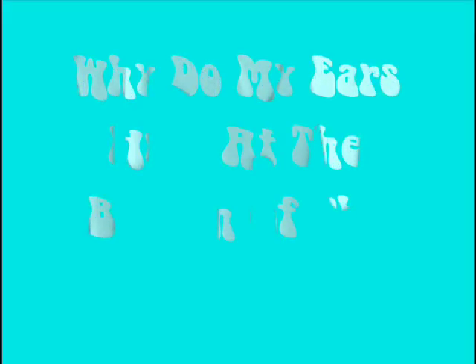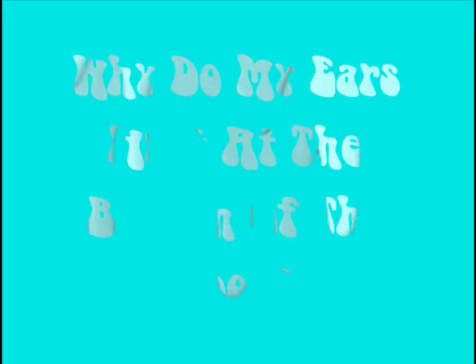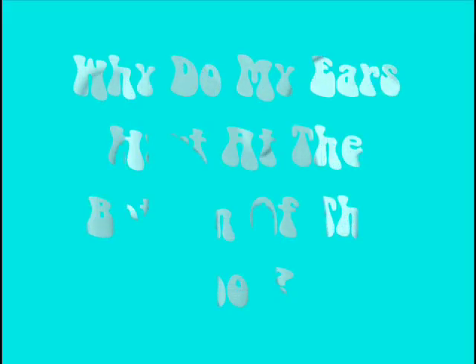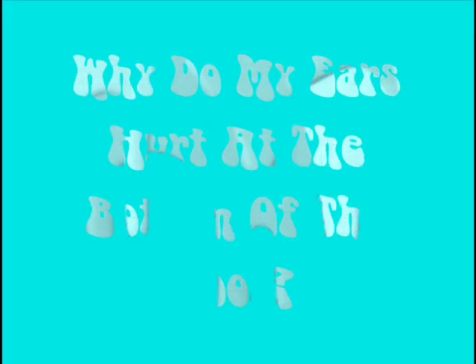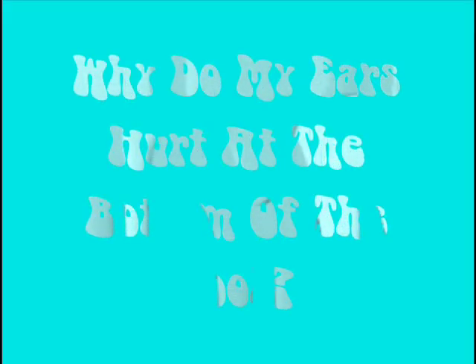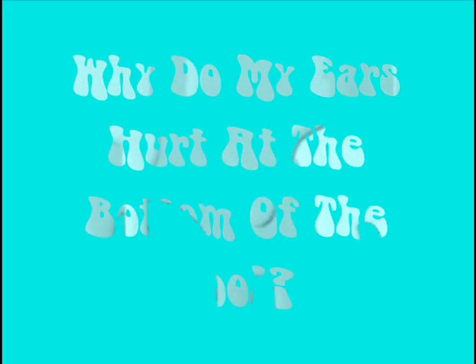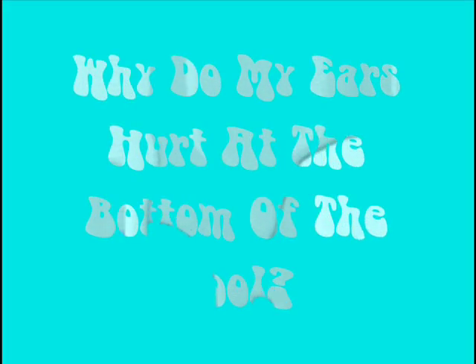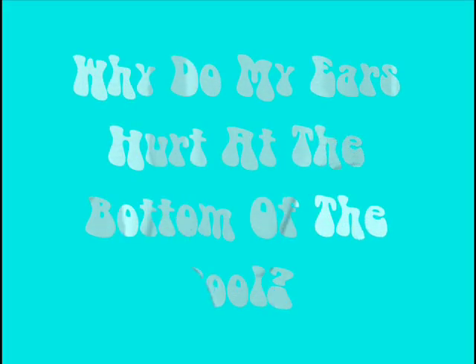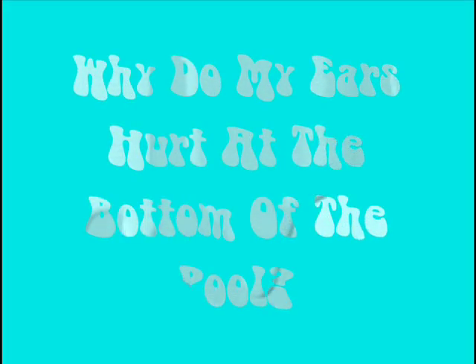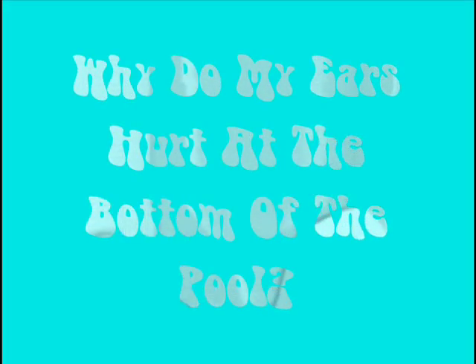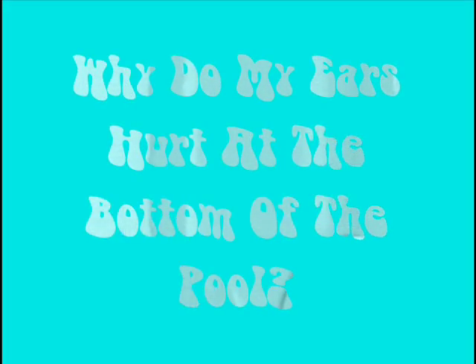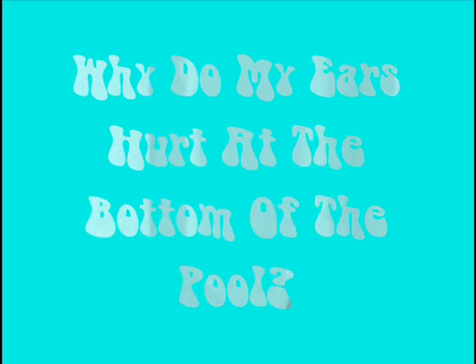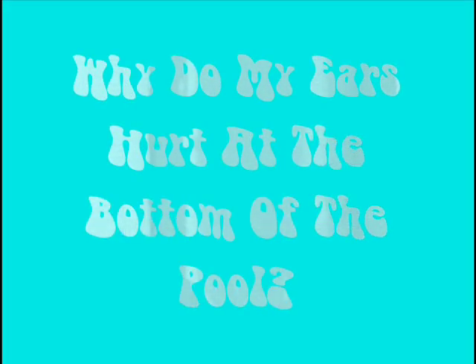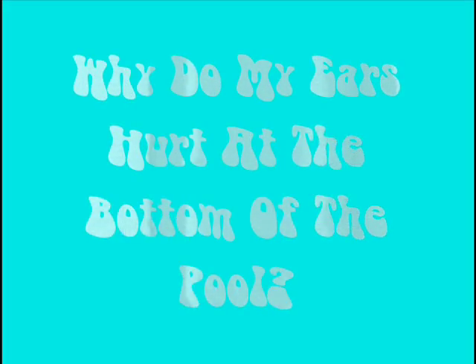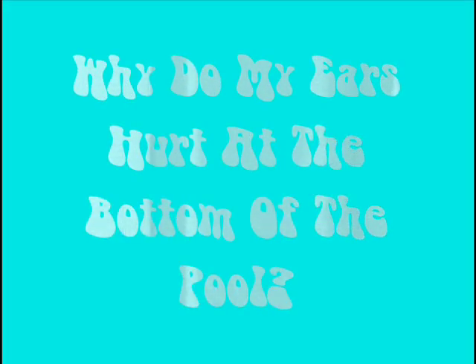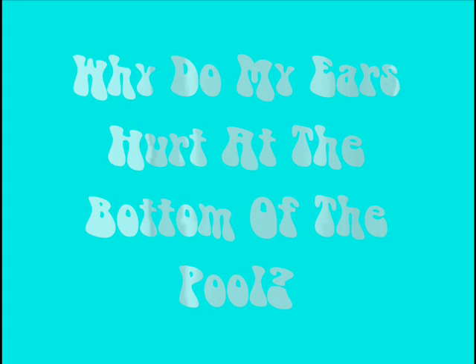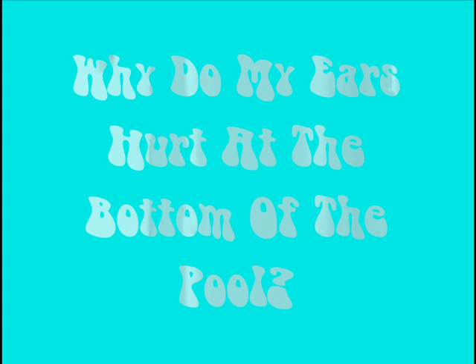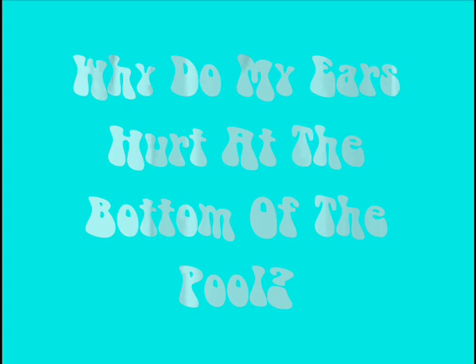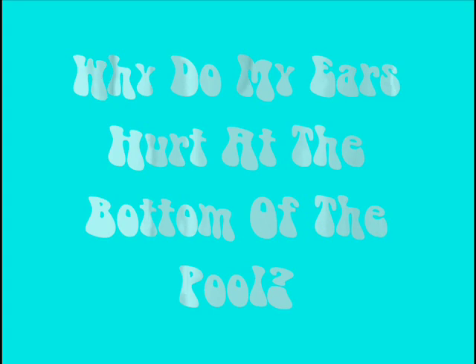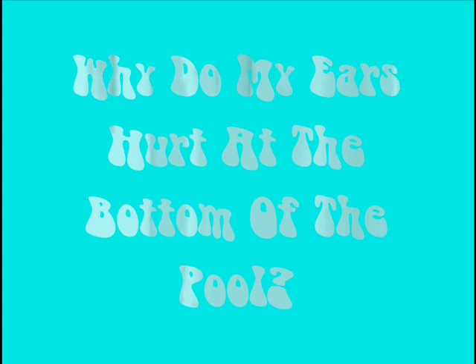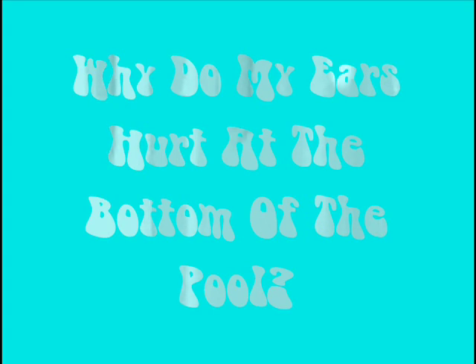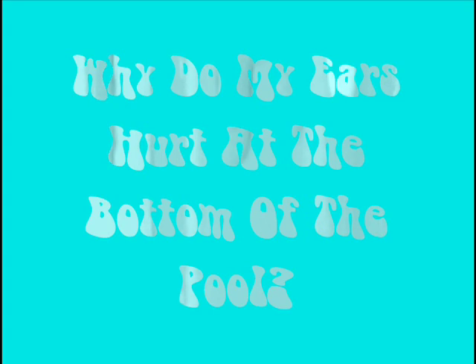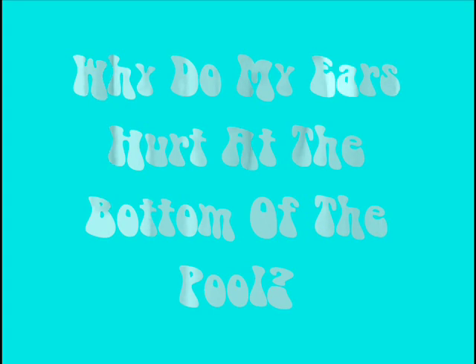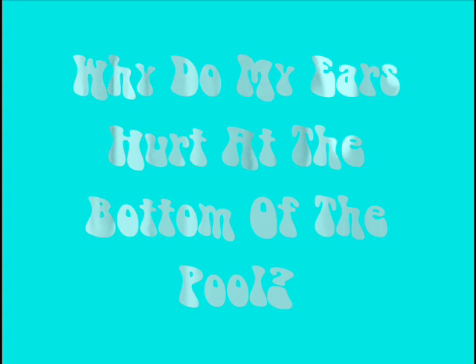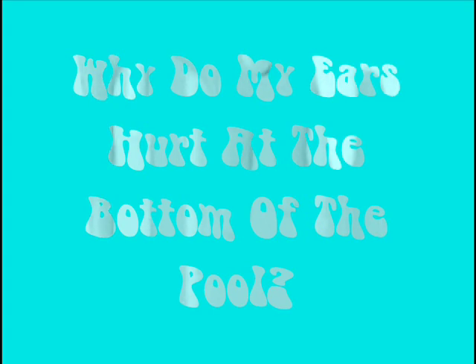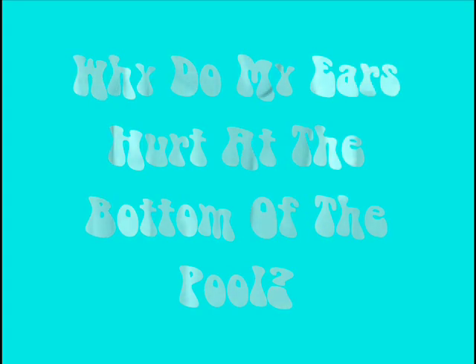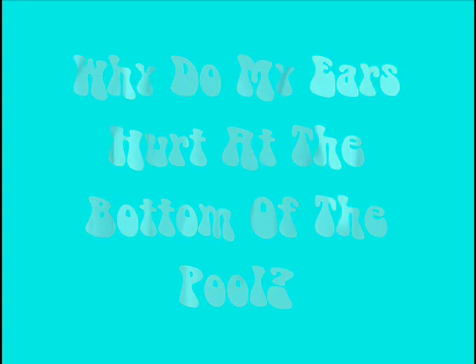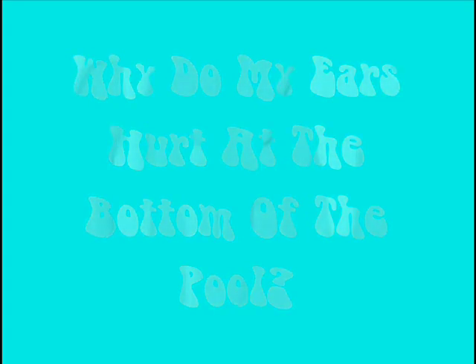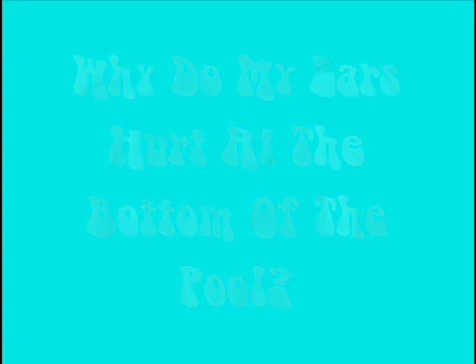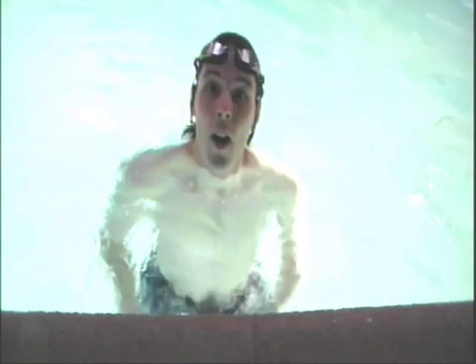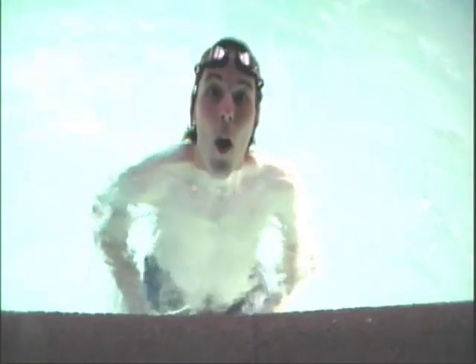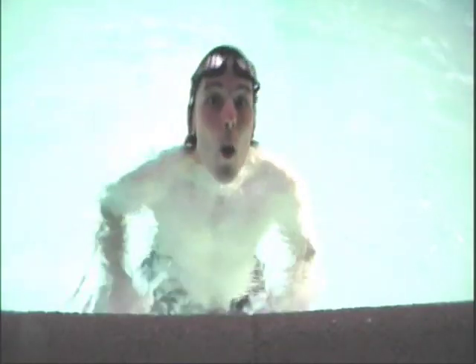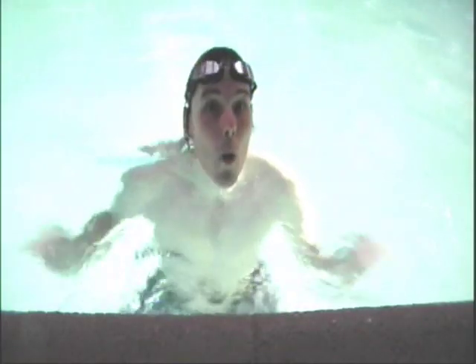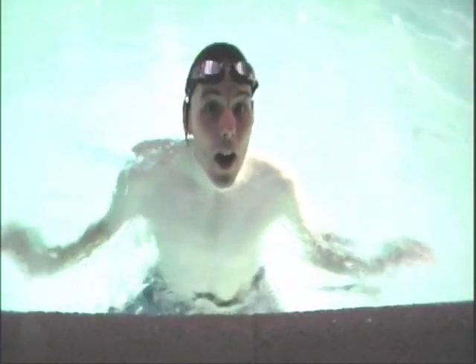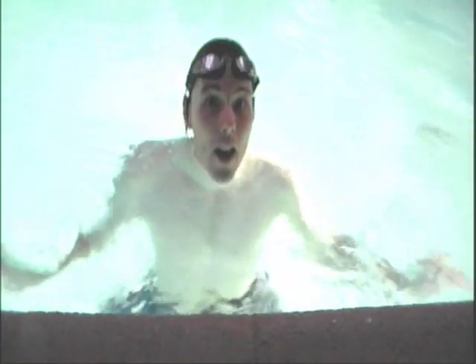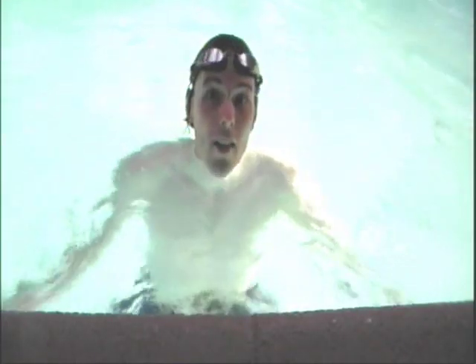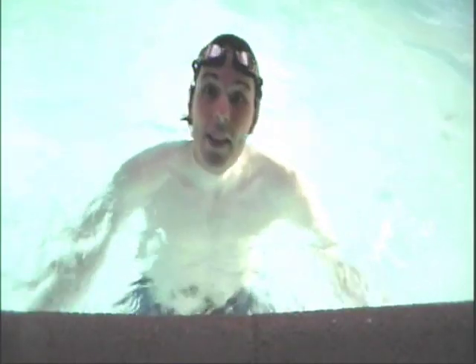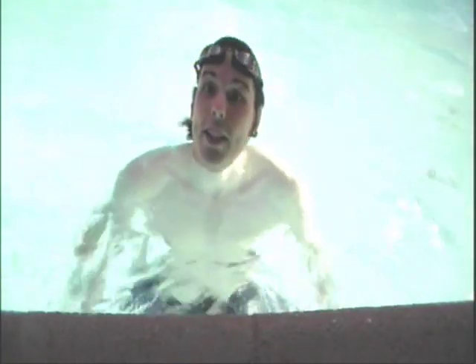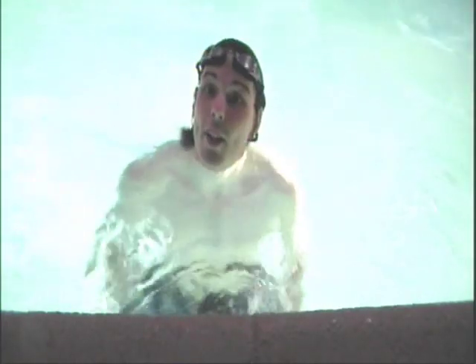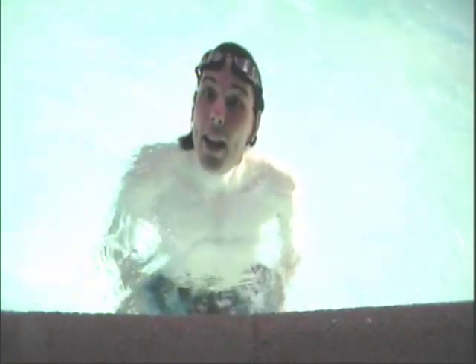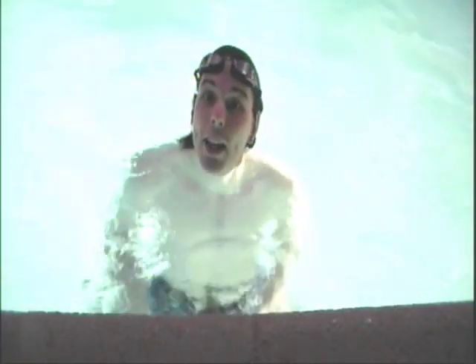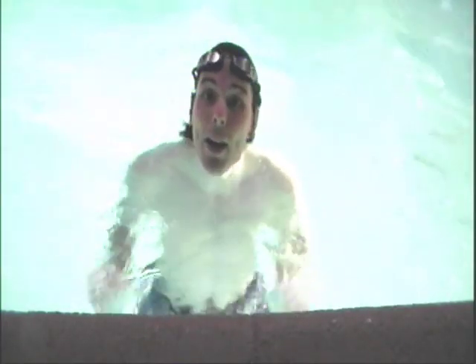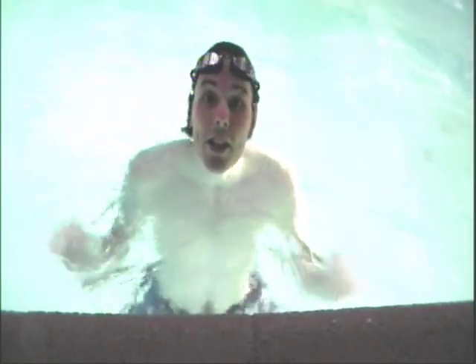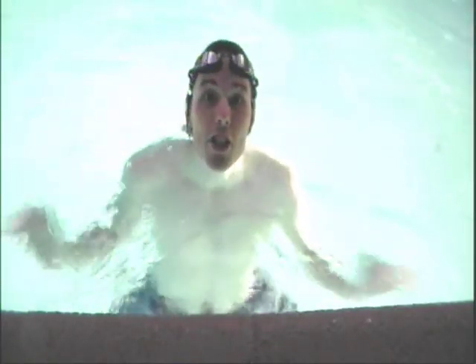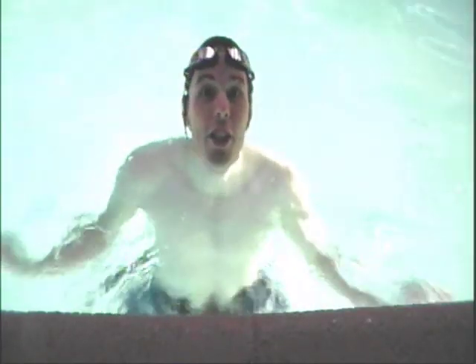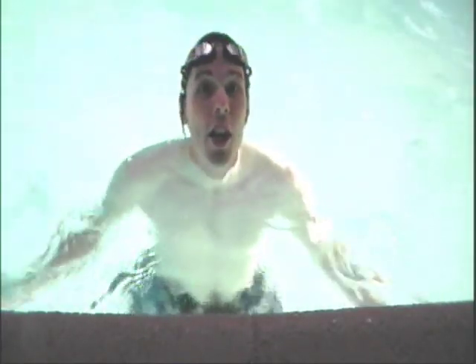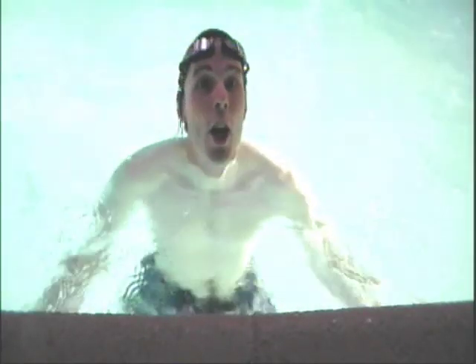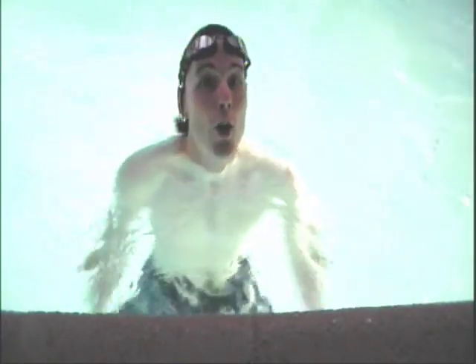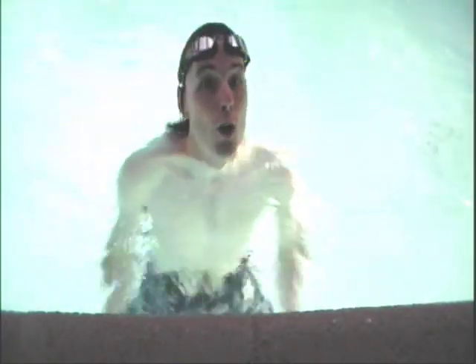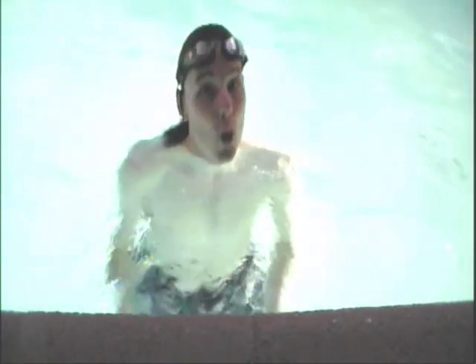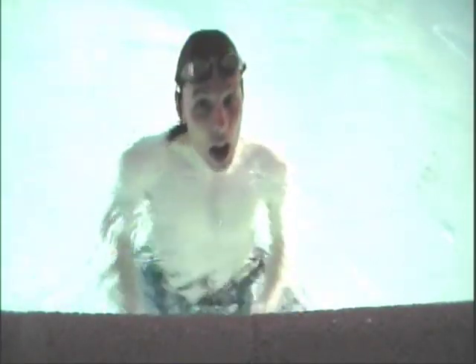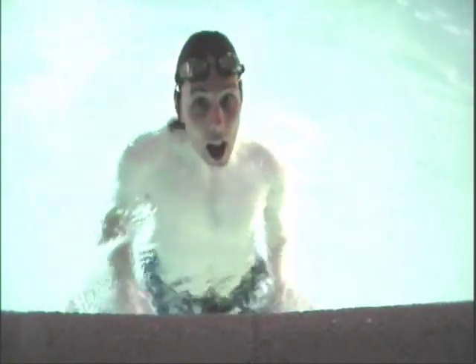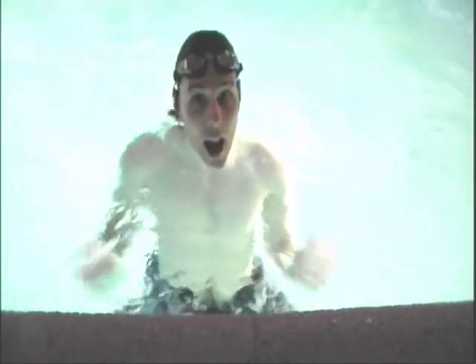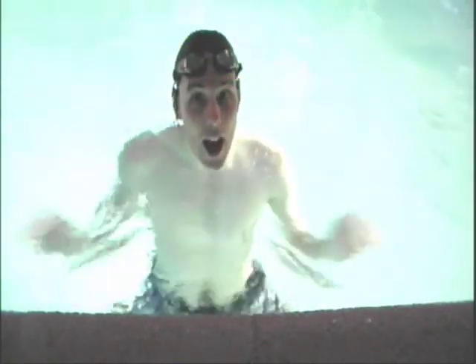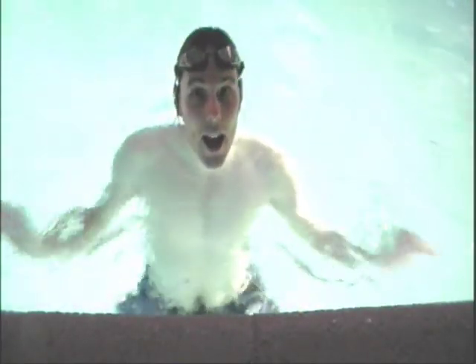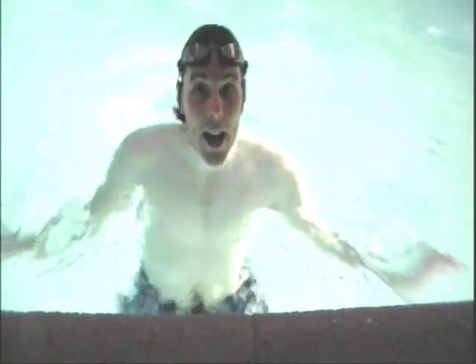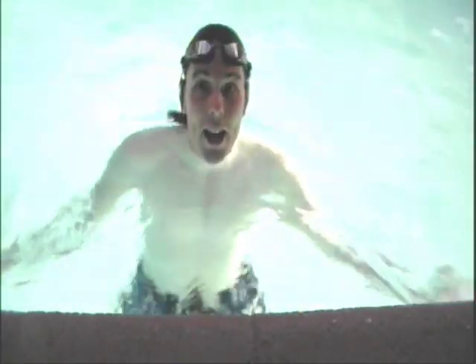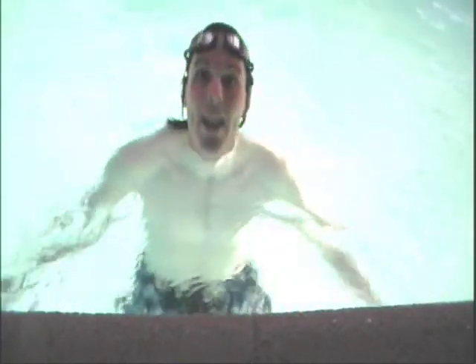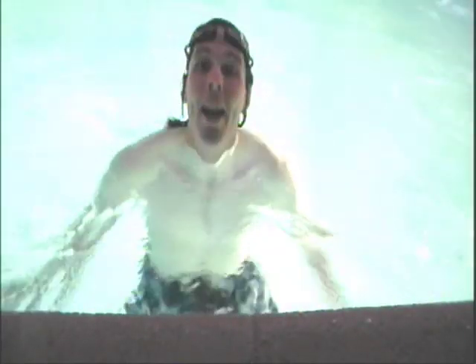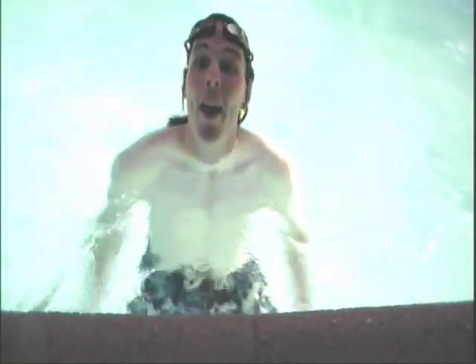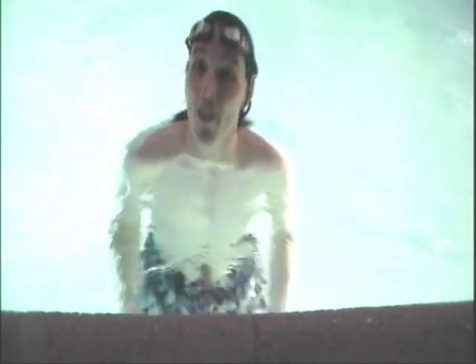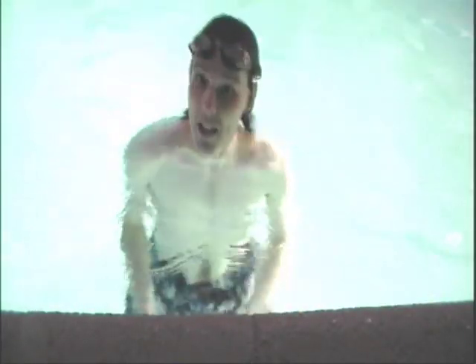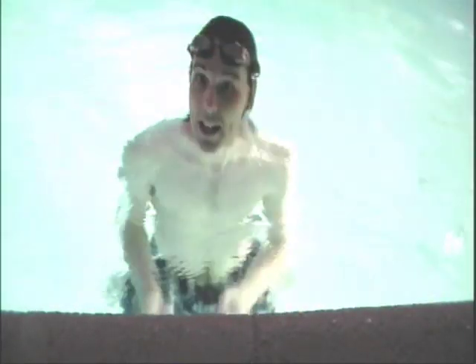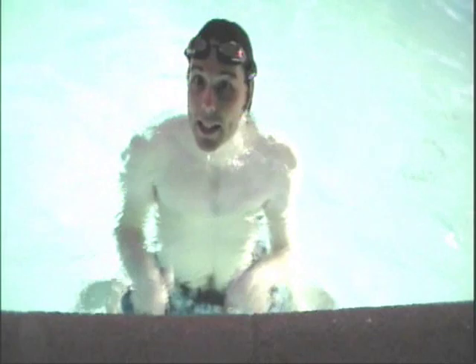Why do my ears hurt at the bottom of a pool? That's a great question. Try this.